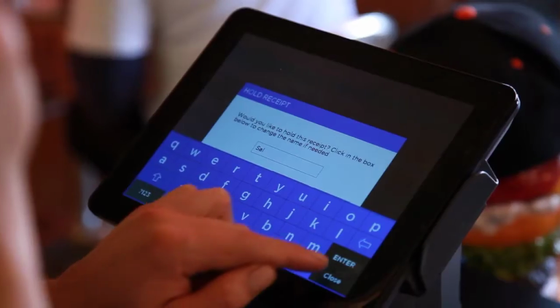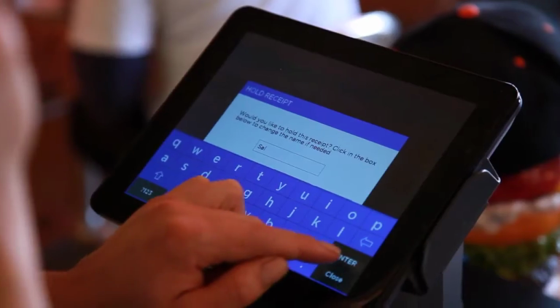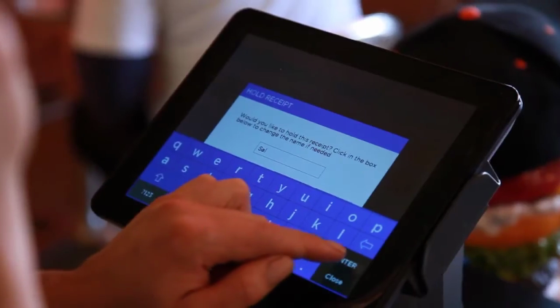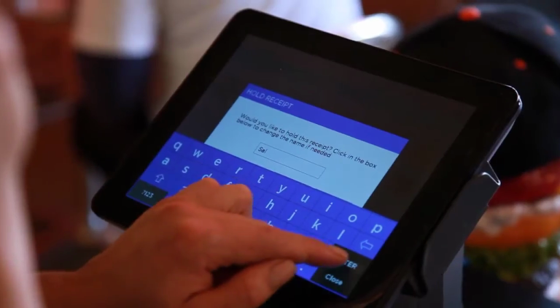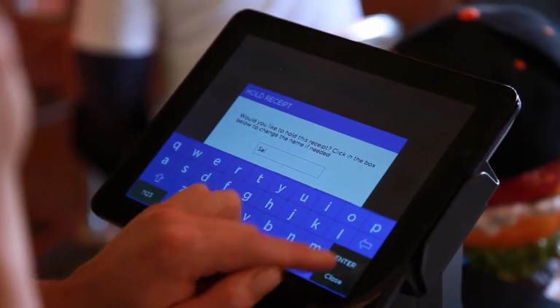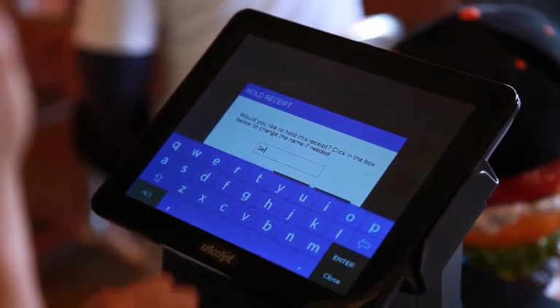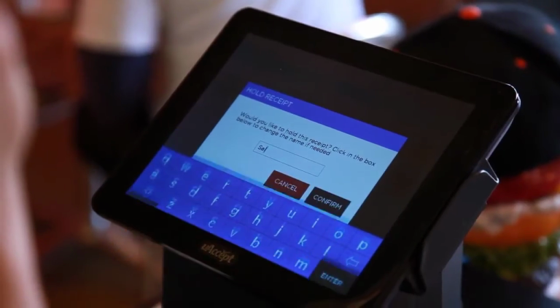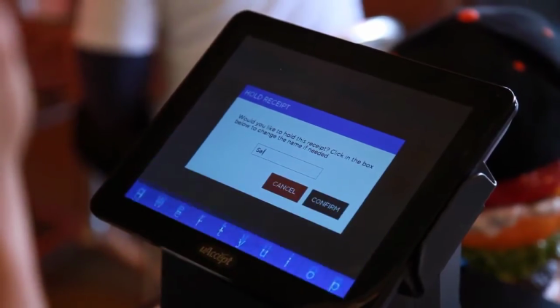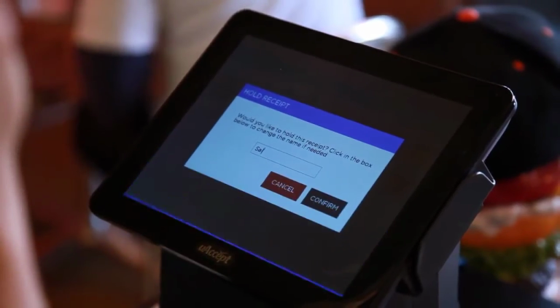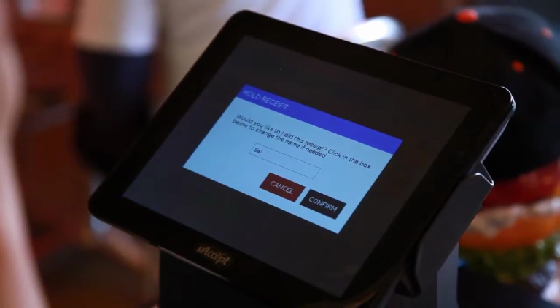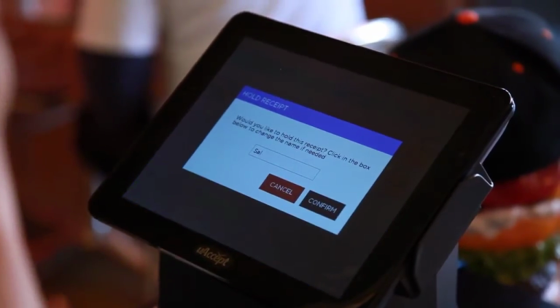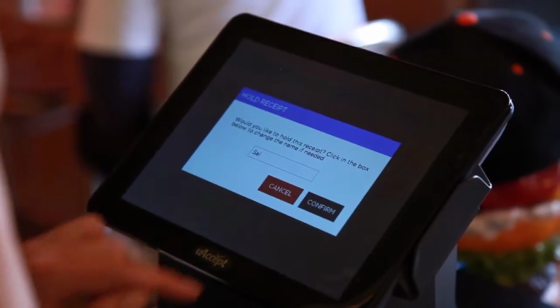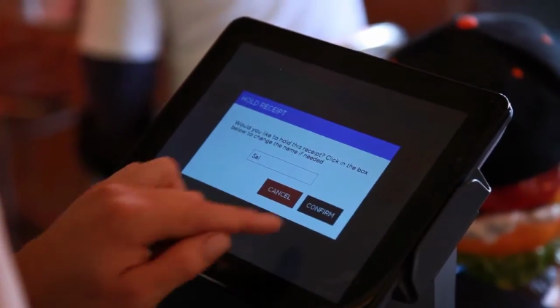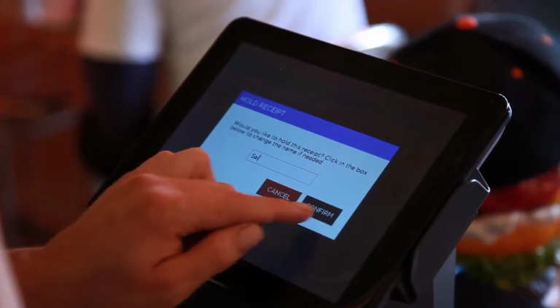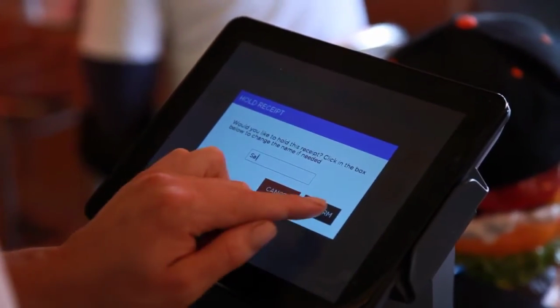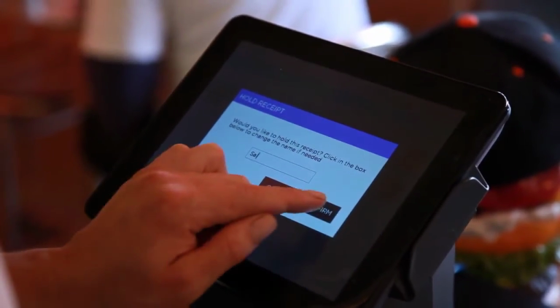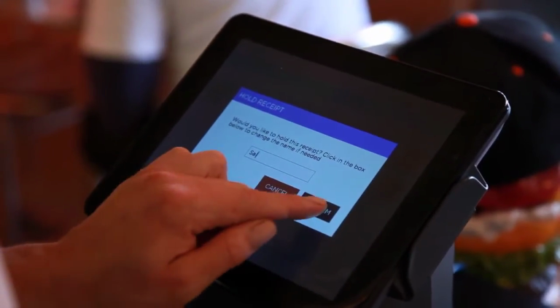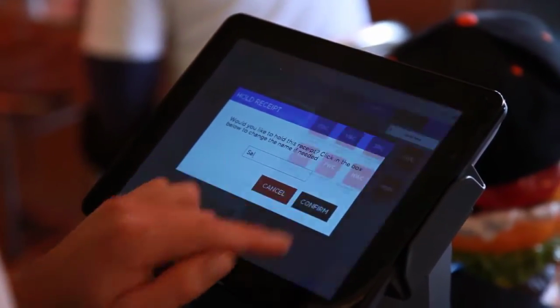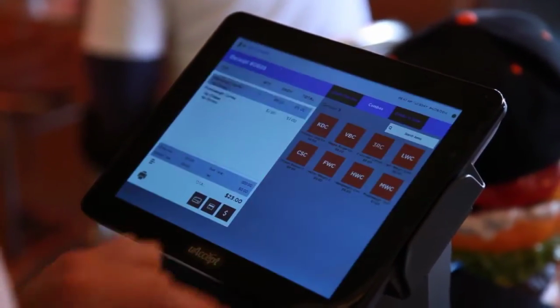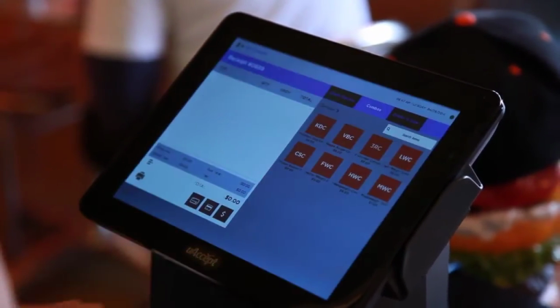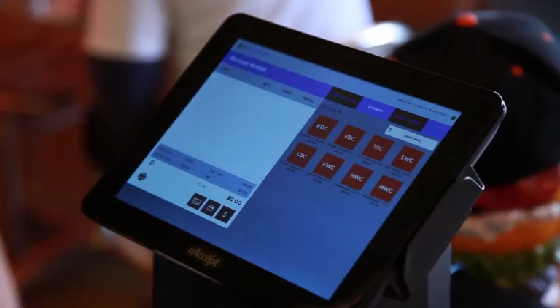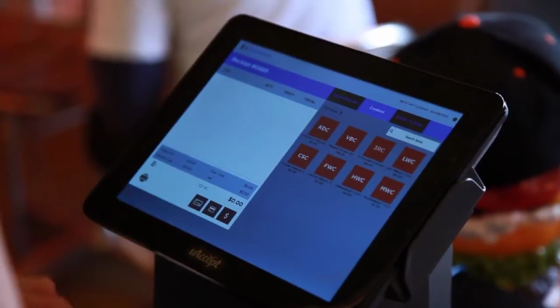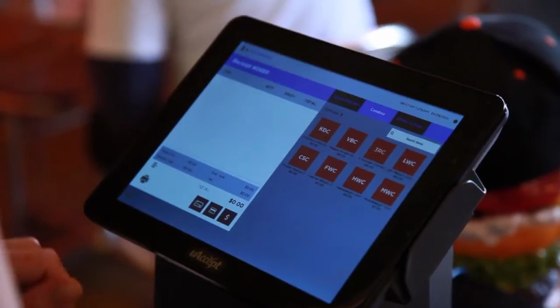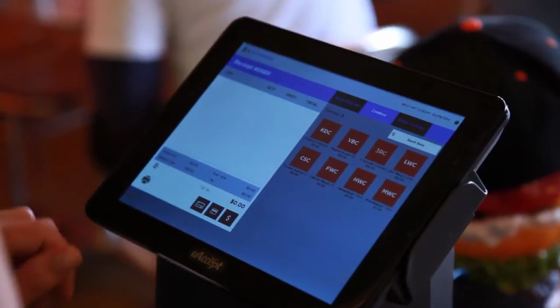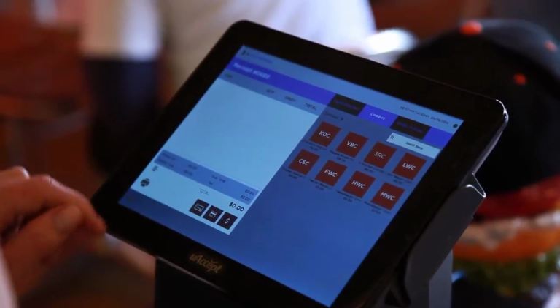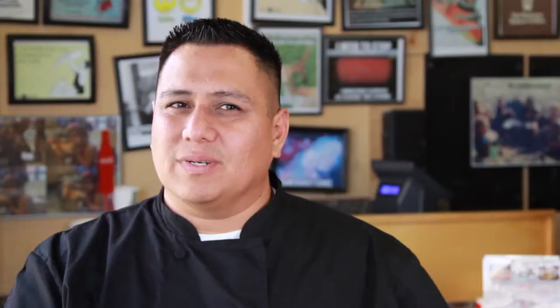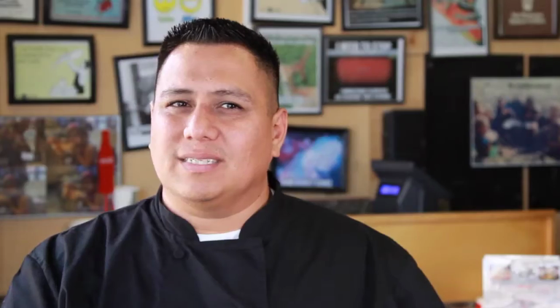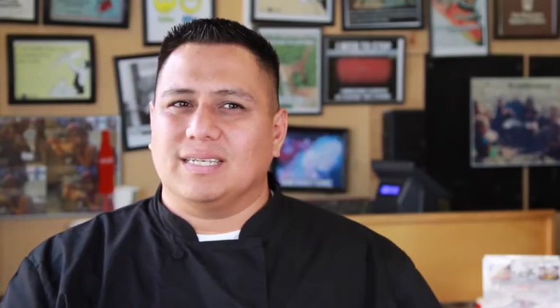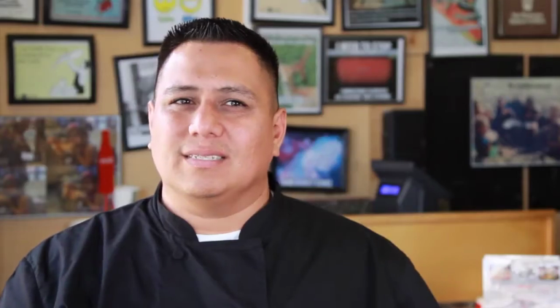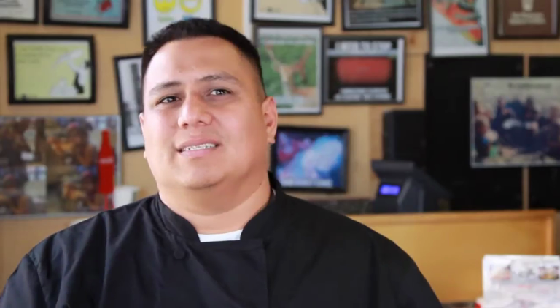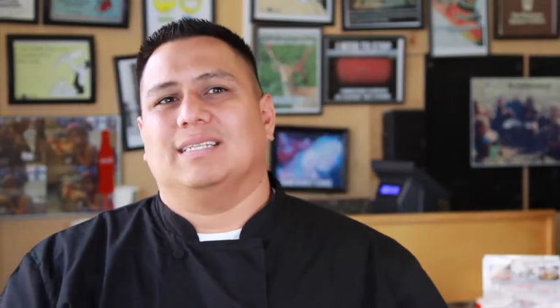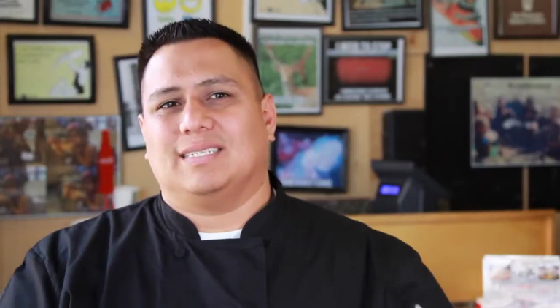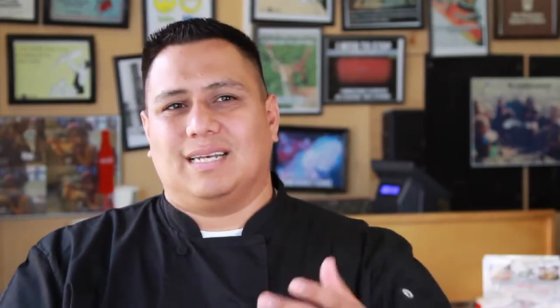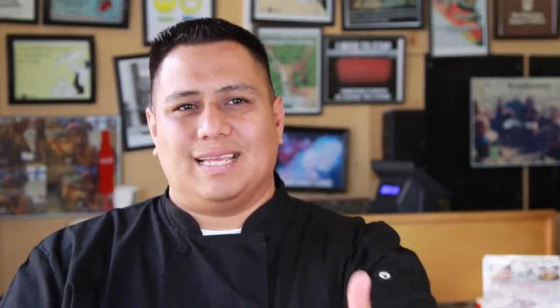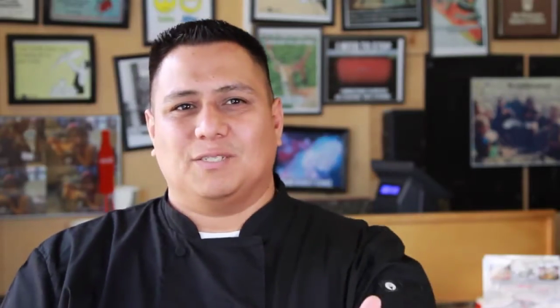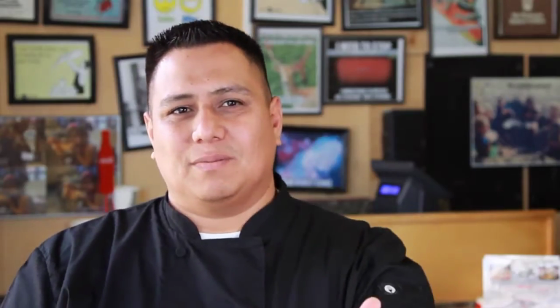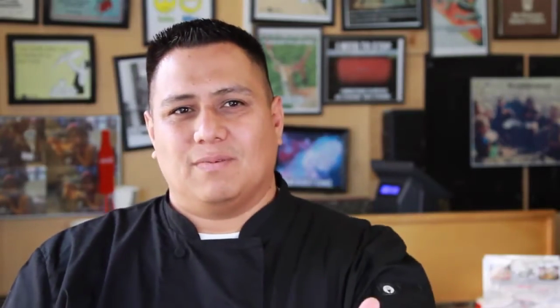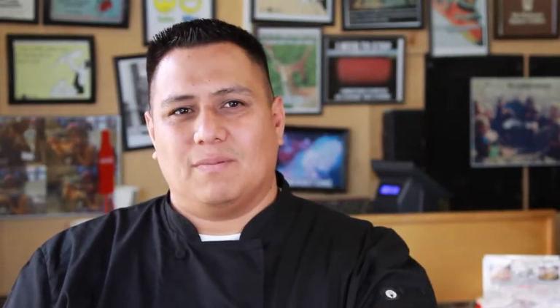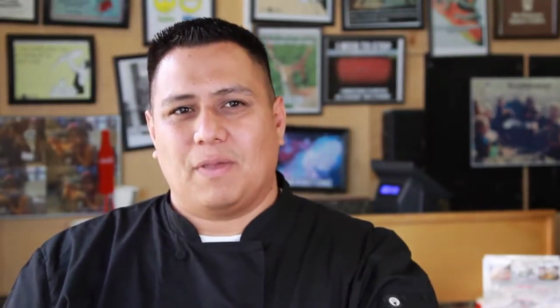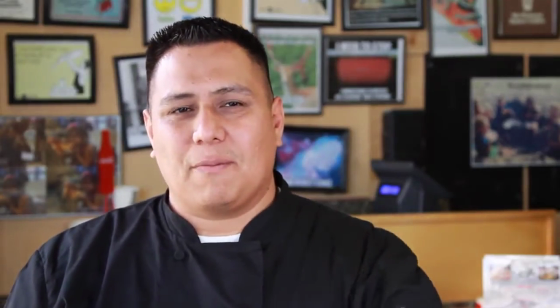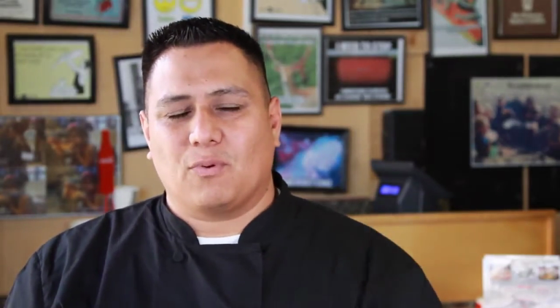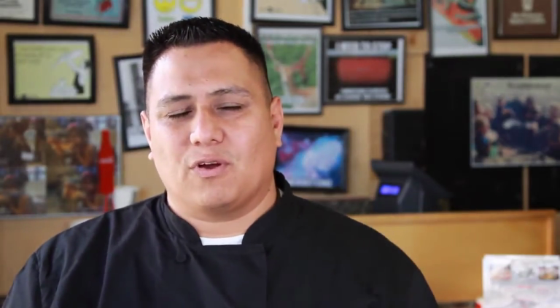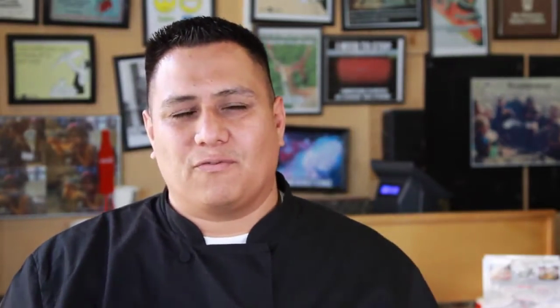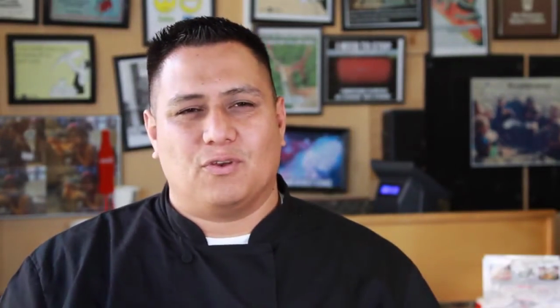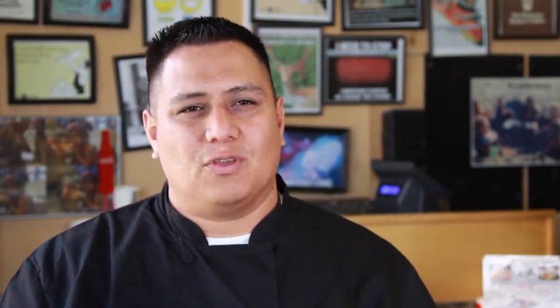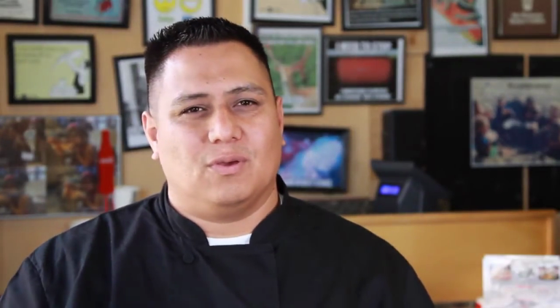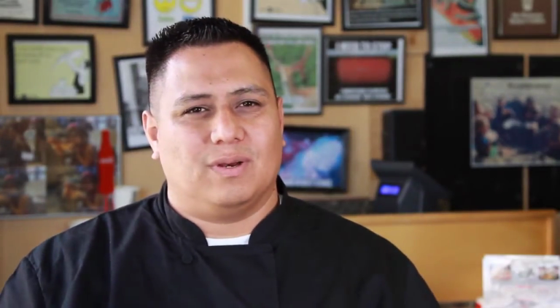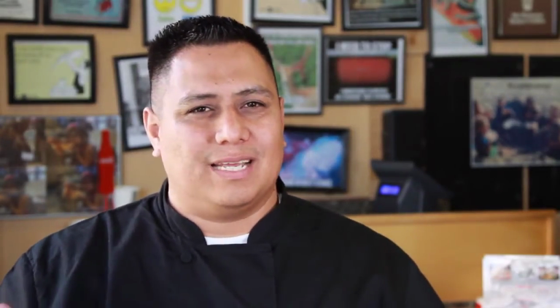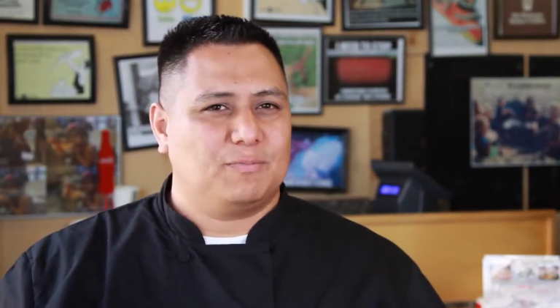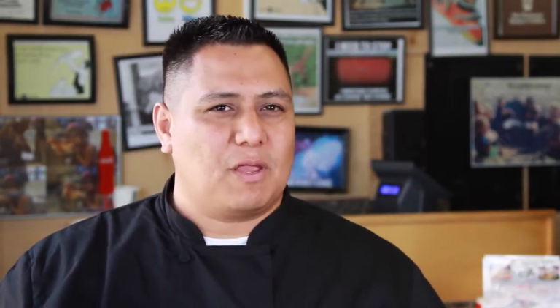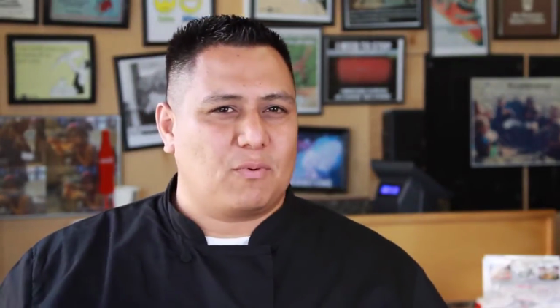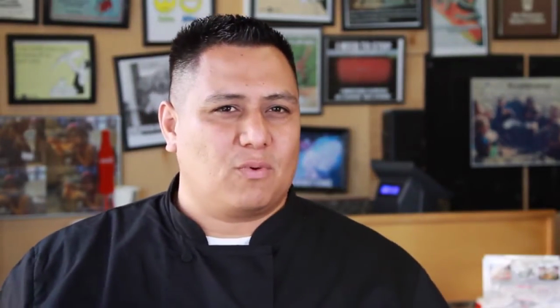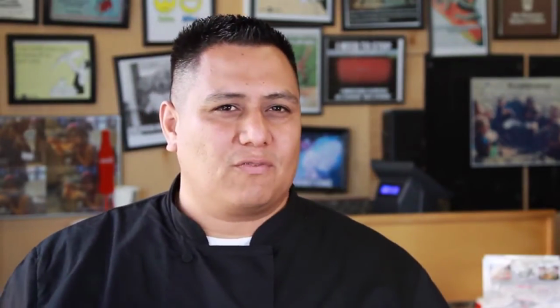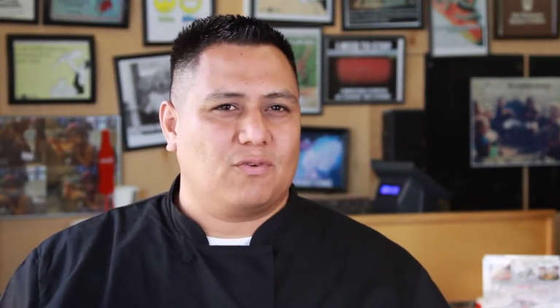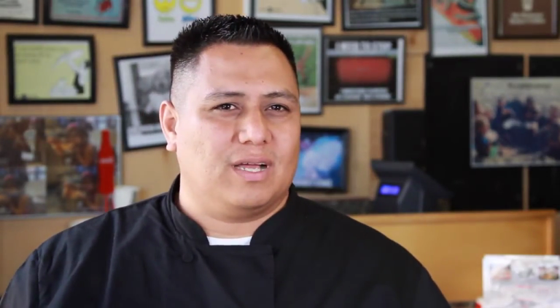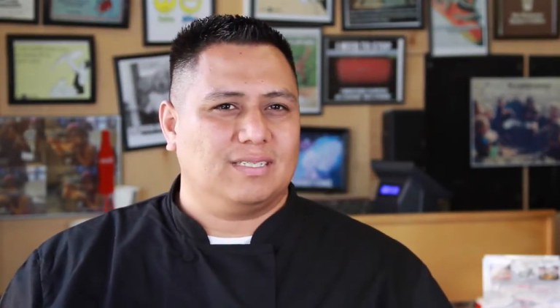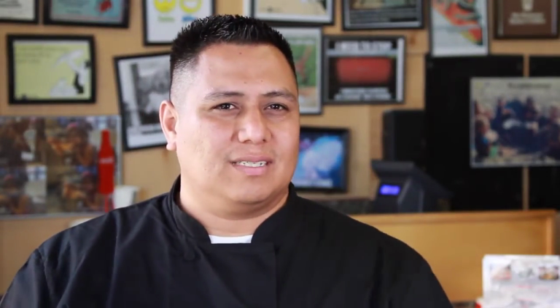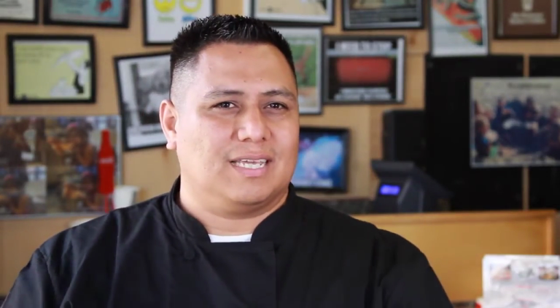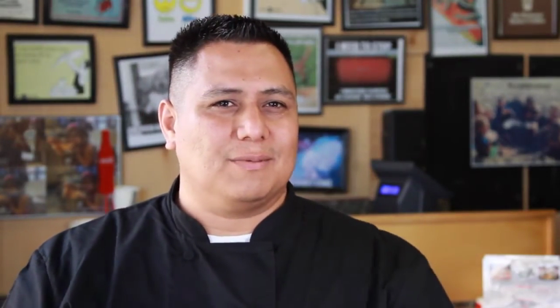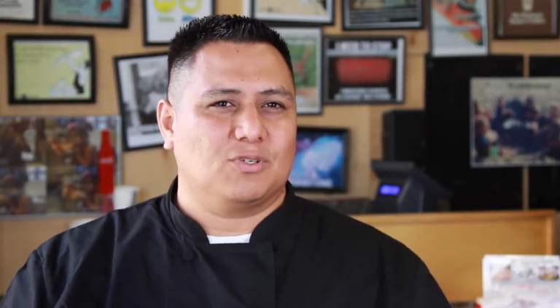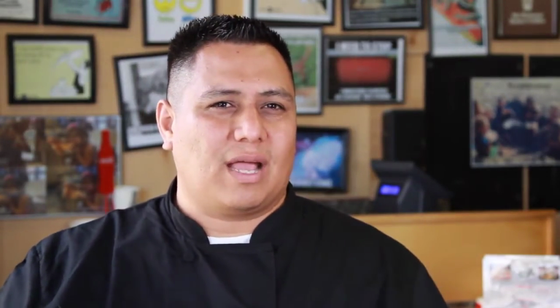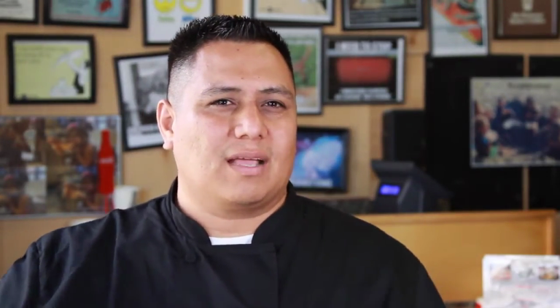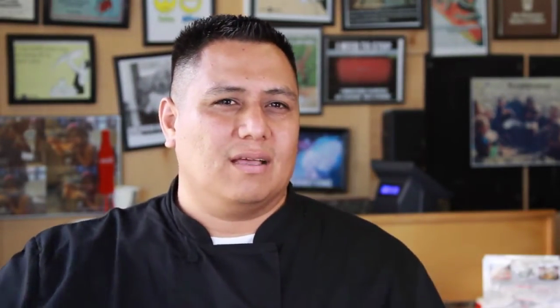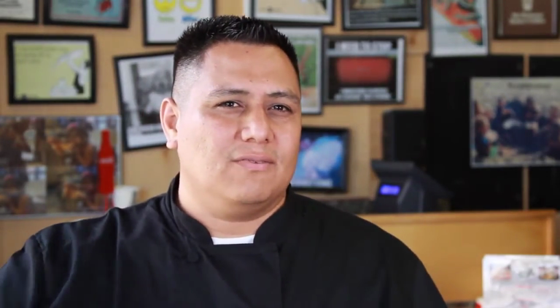I really like the function of emailing or texting receipts. That's less paperwork for you and less paperwork for us to keep track of.